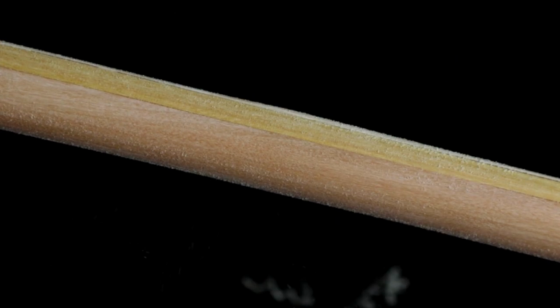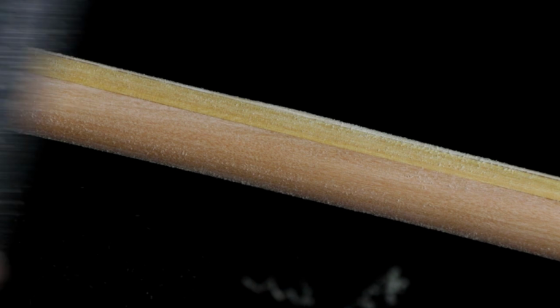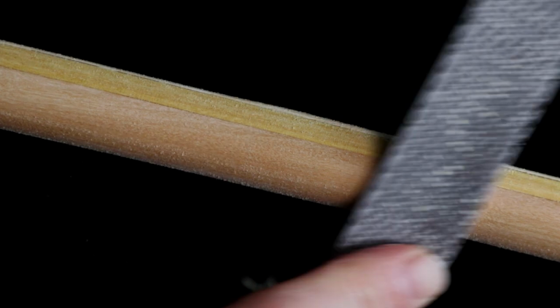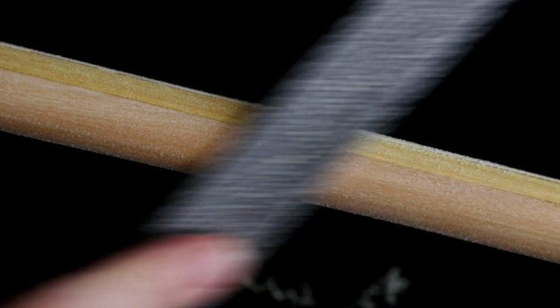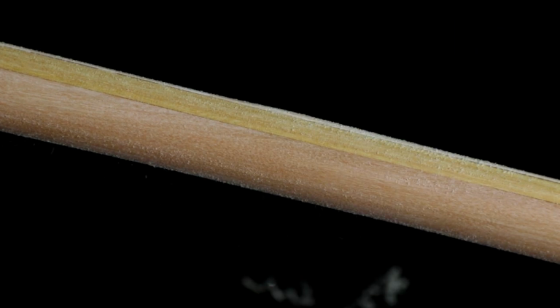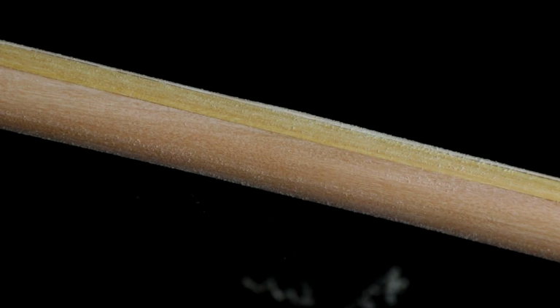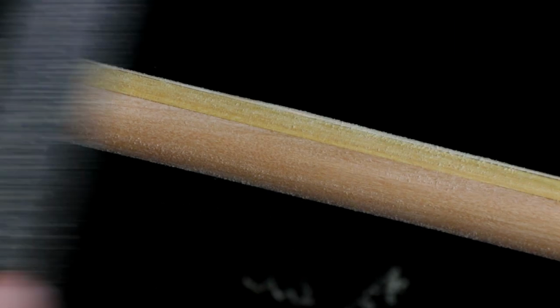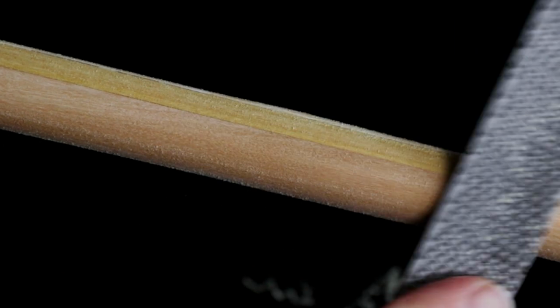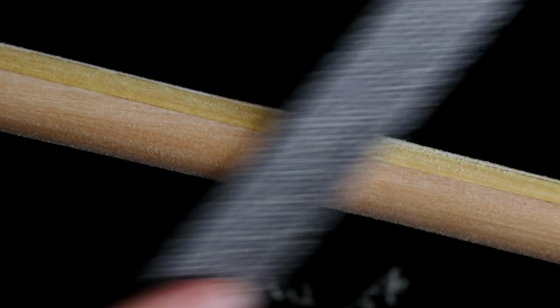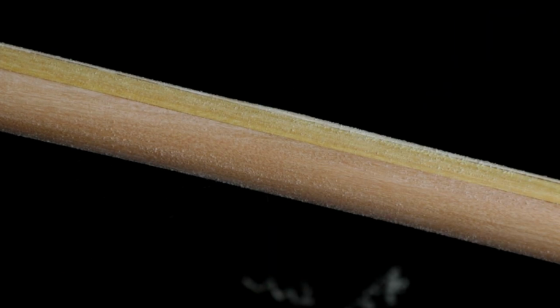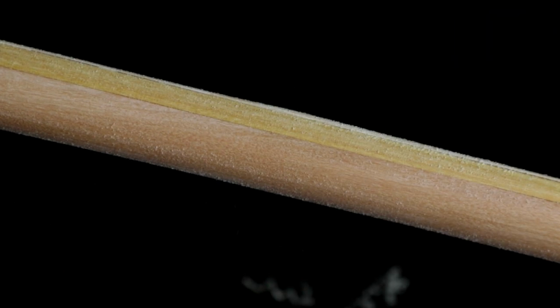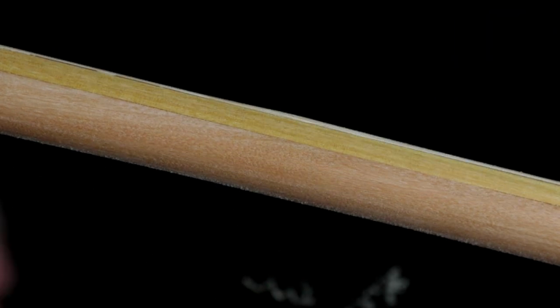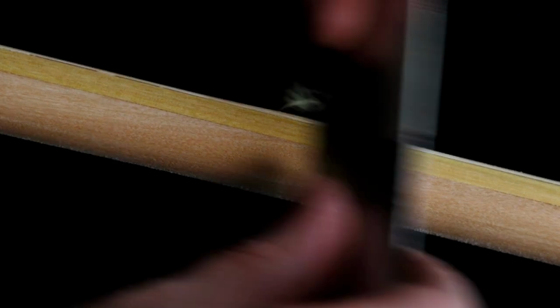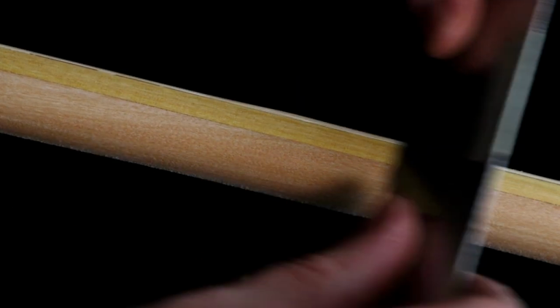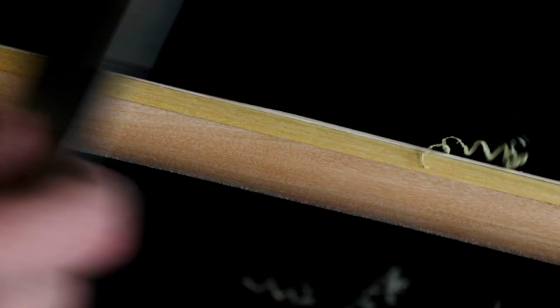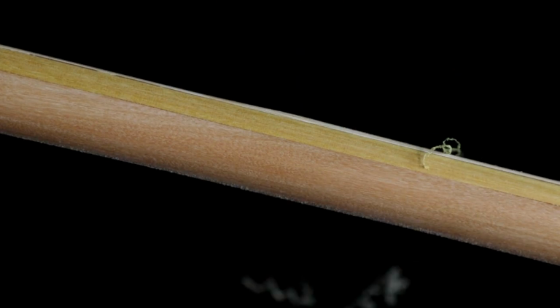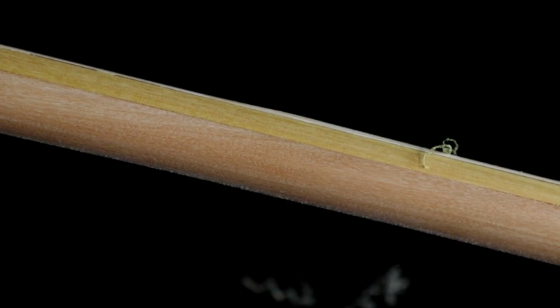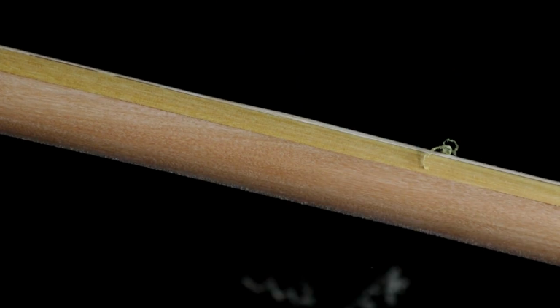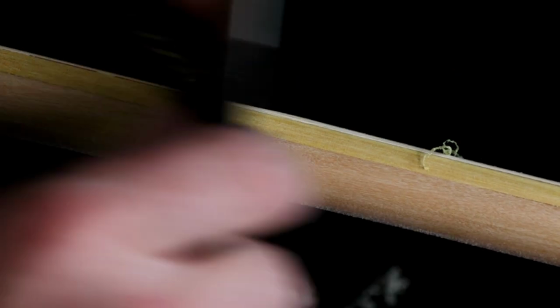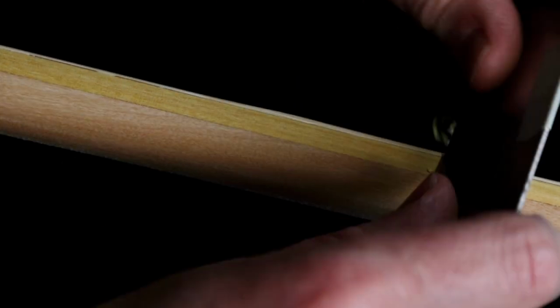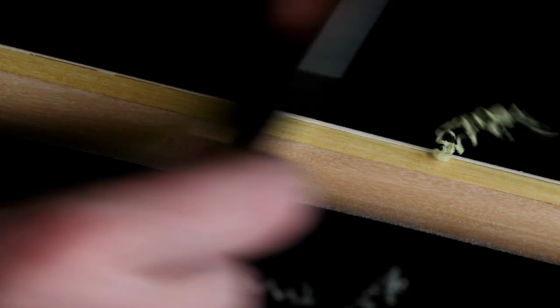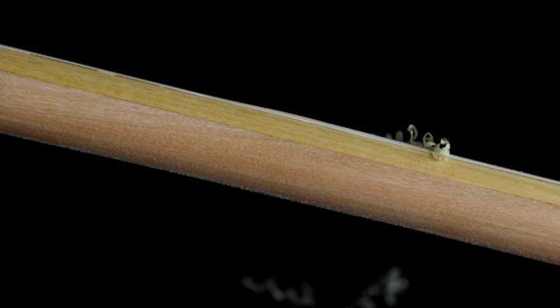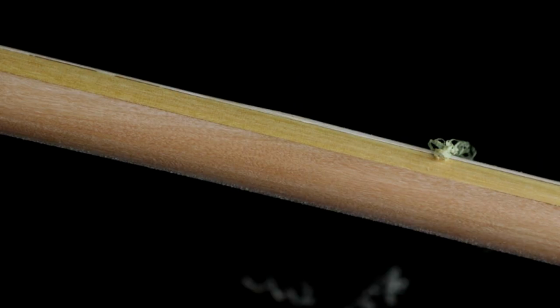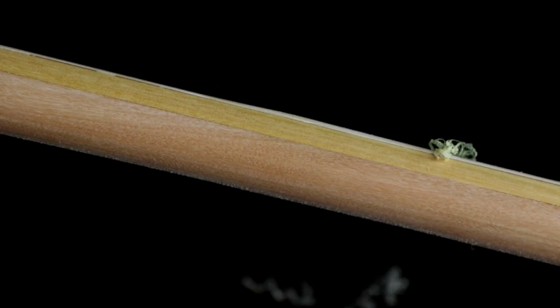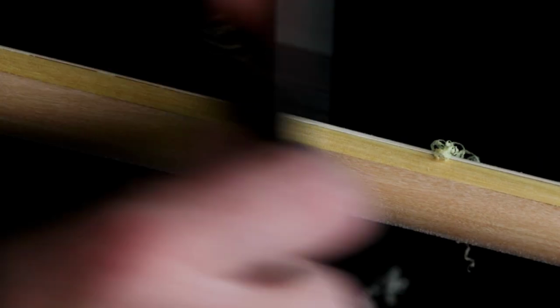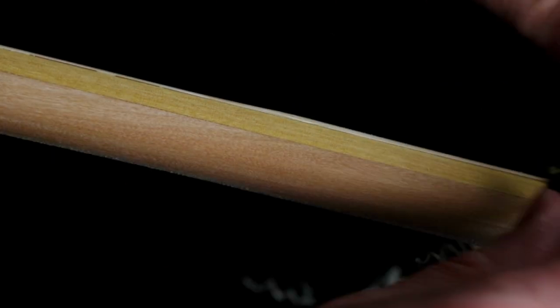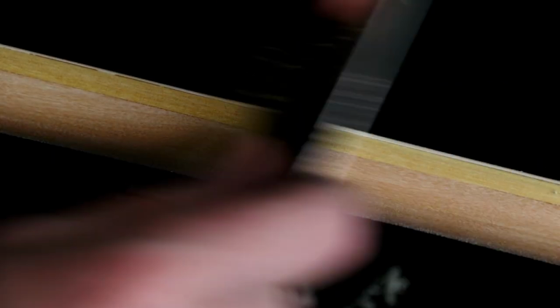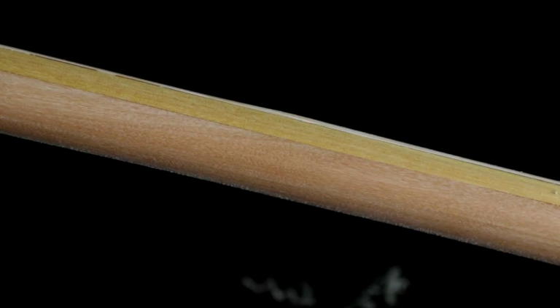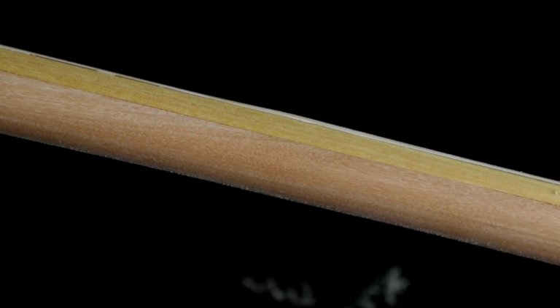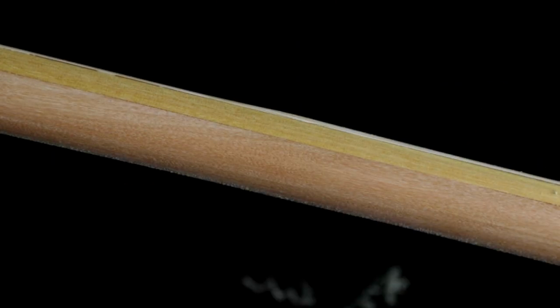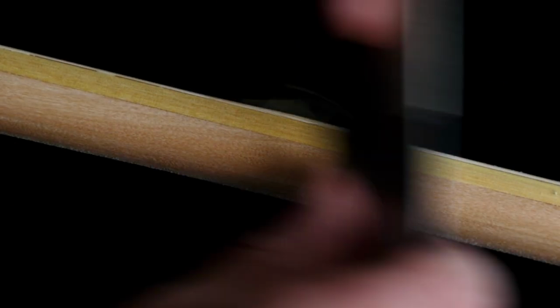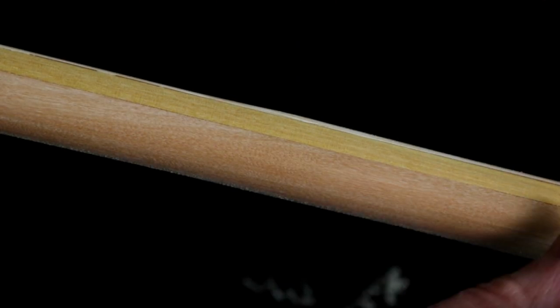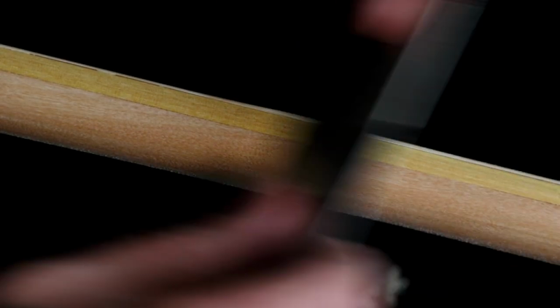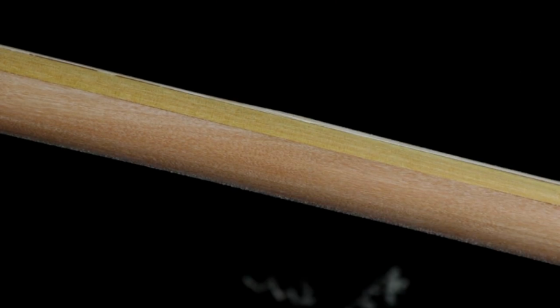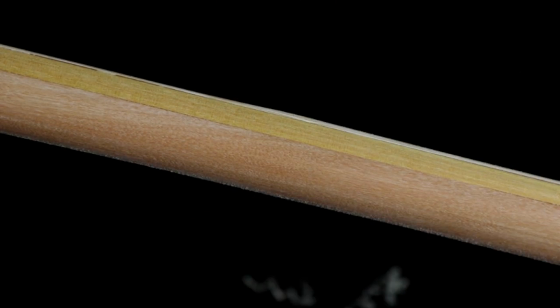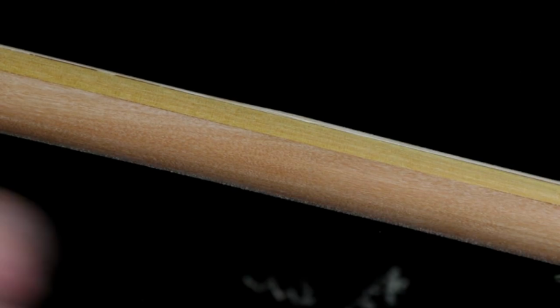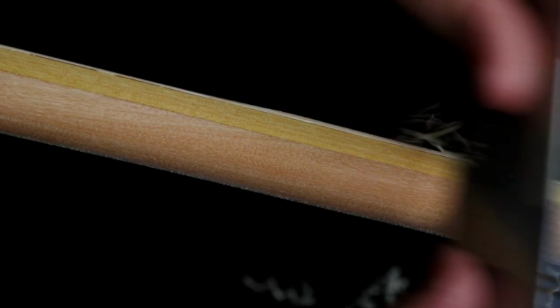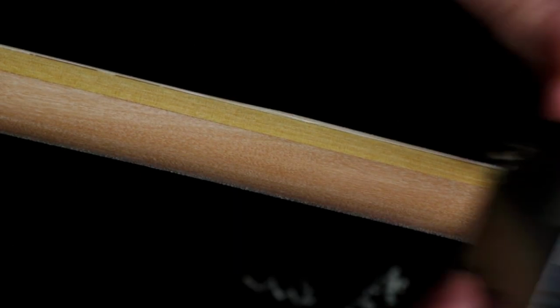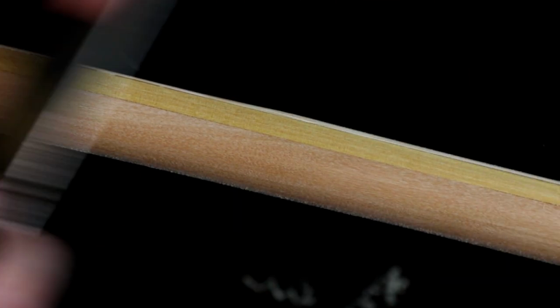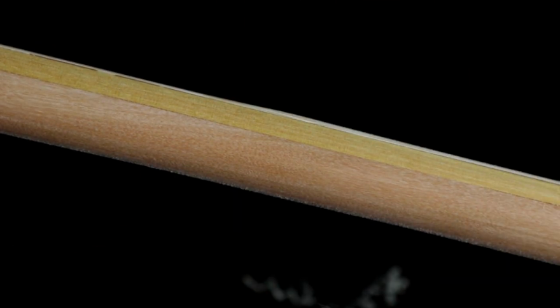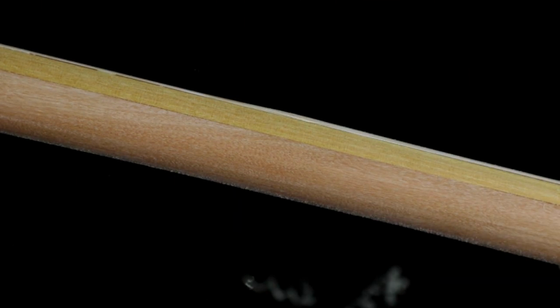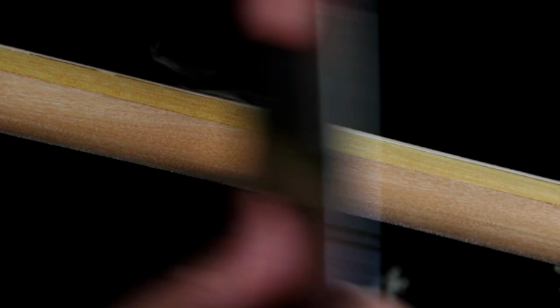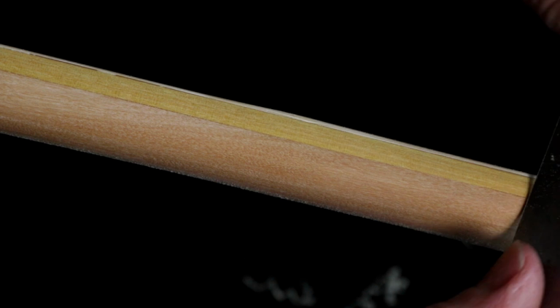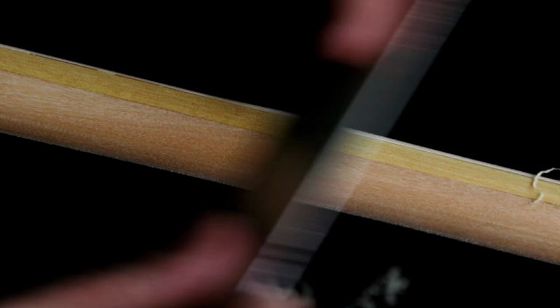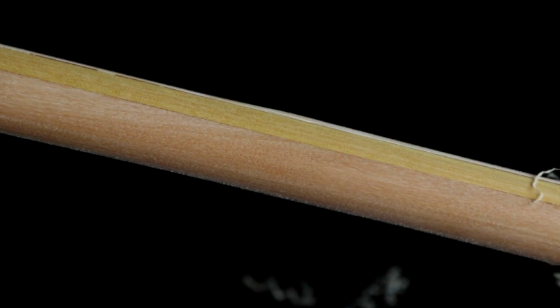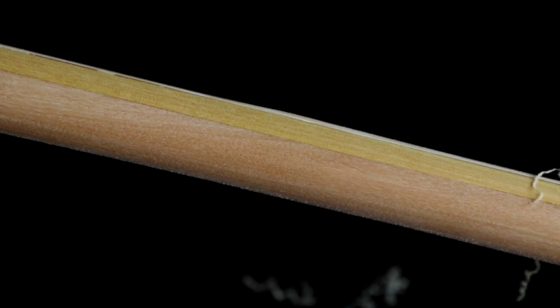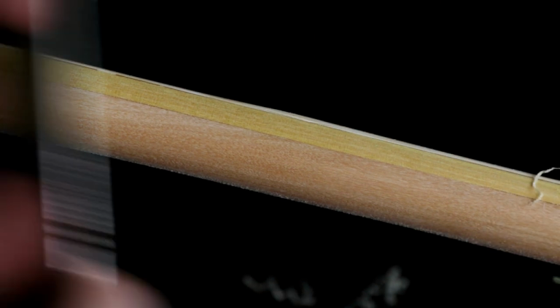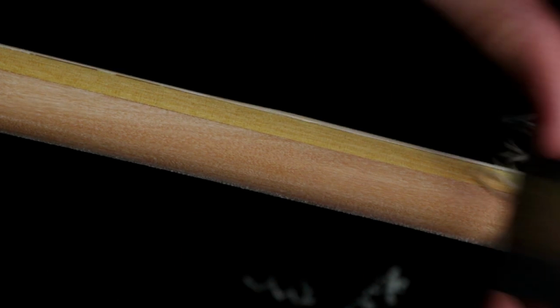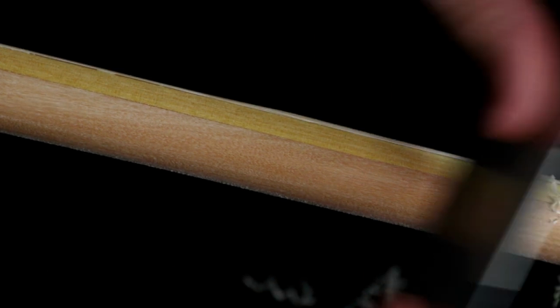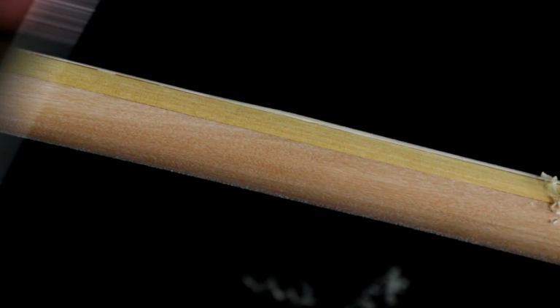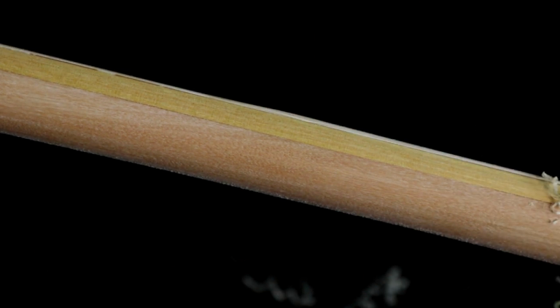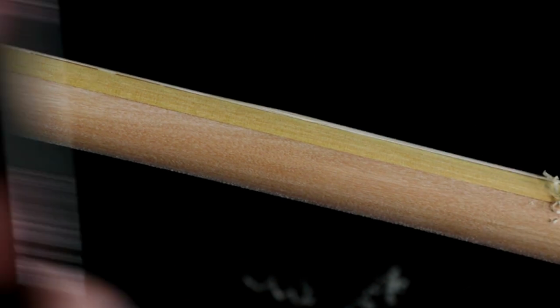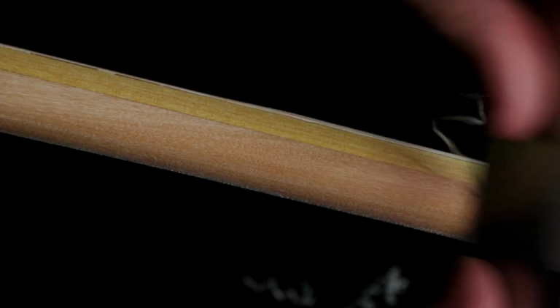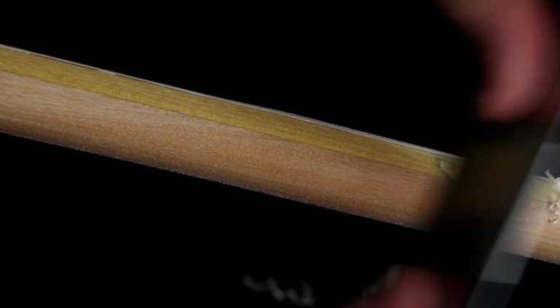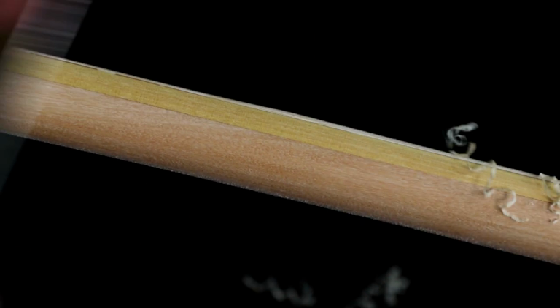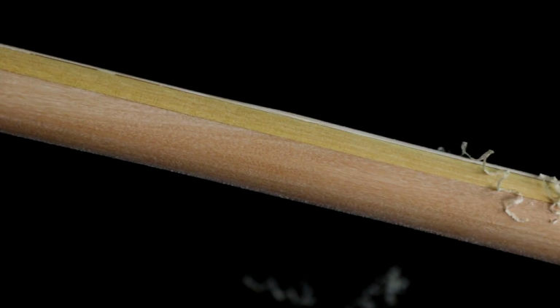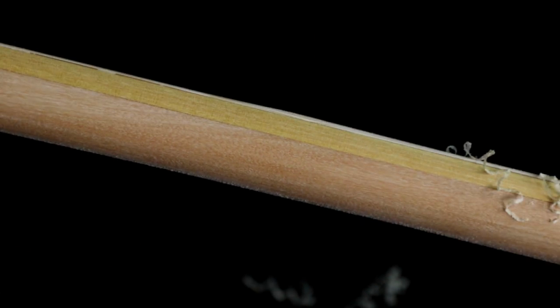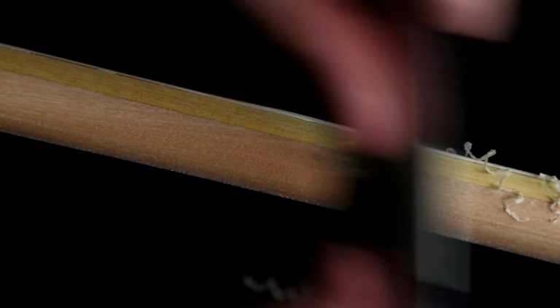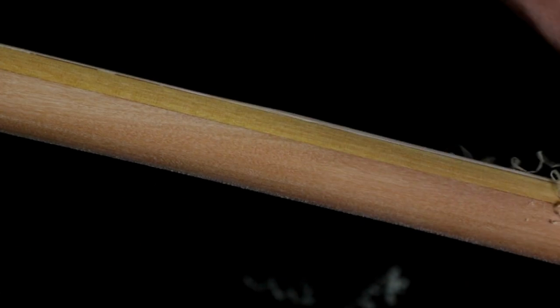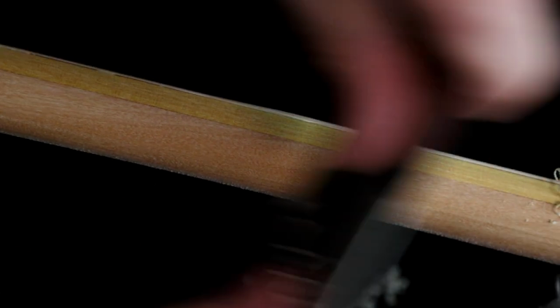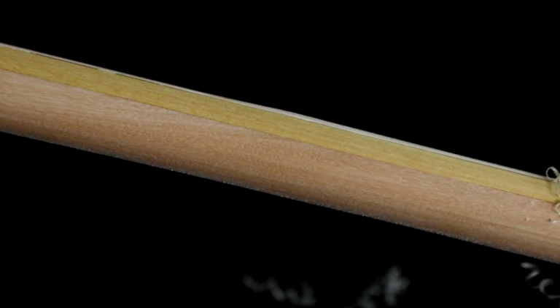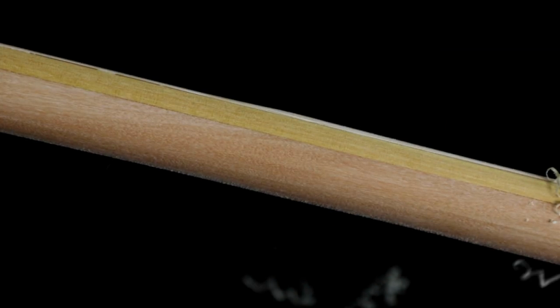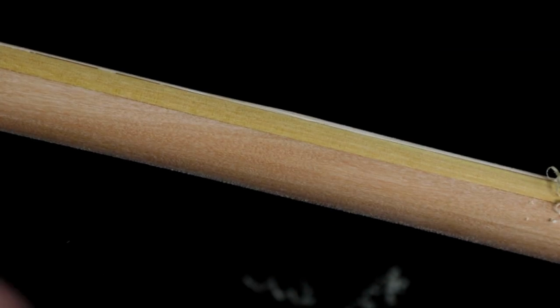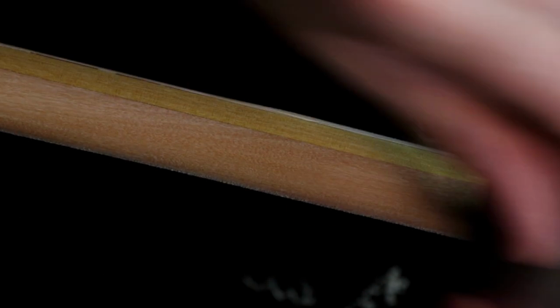Then I can move on to using the scraper. Used correctly and carefully, you can remove any heavy to medium marks that are left.